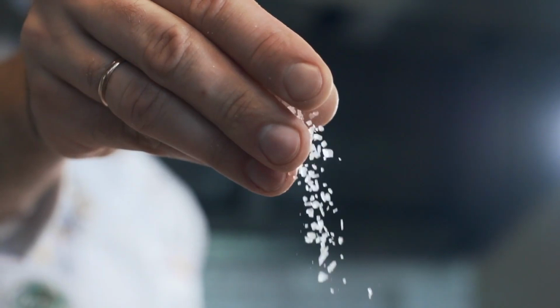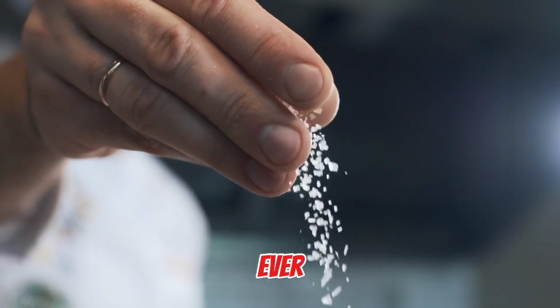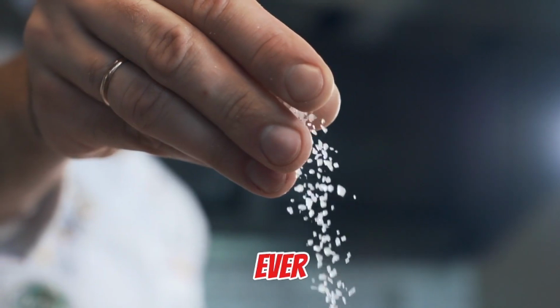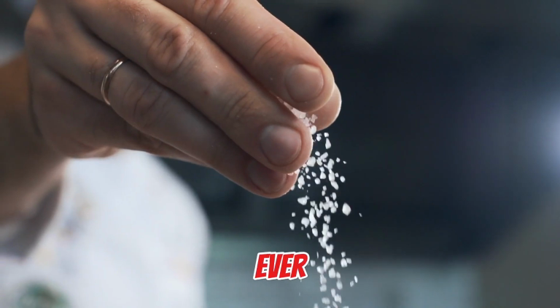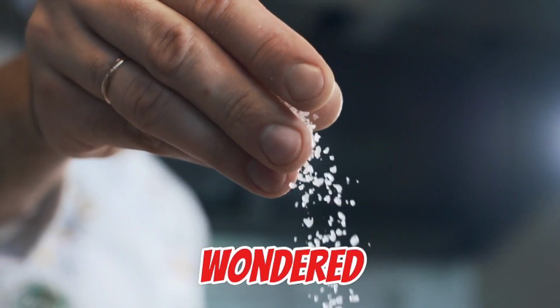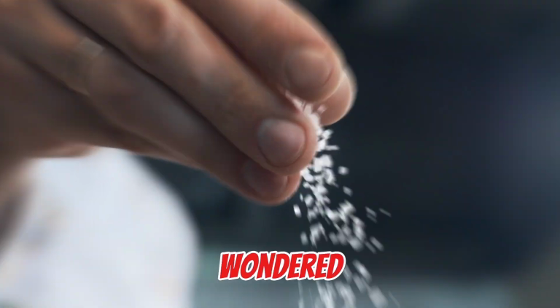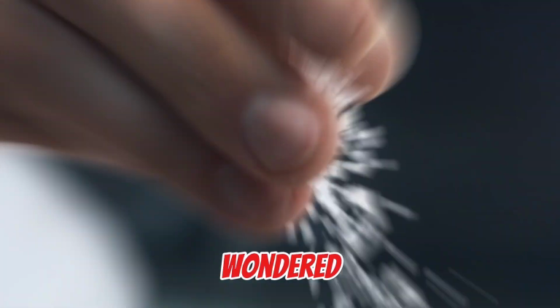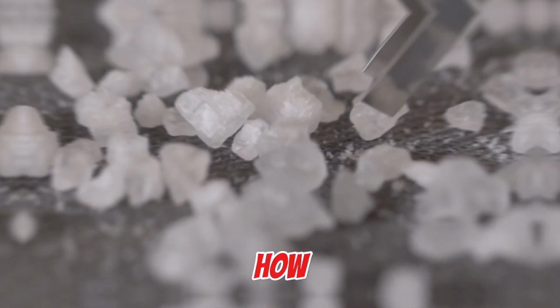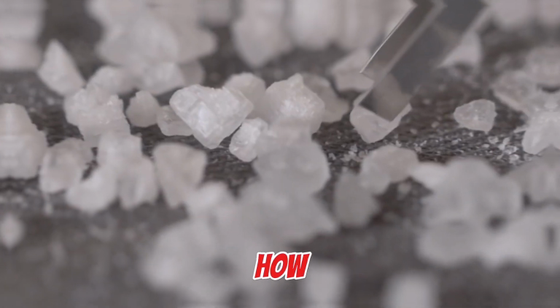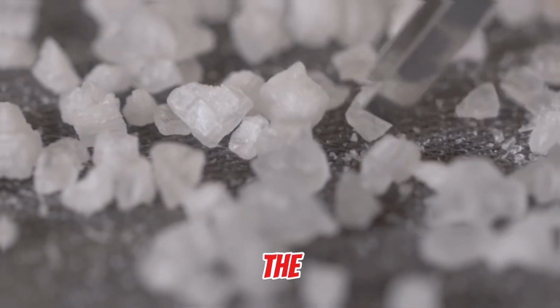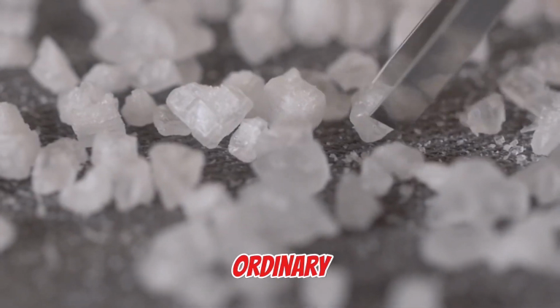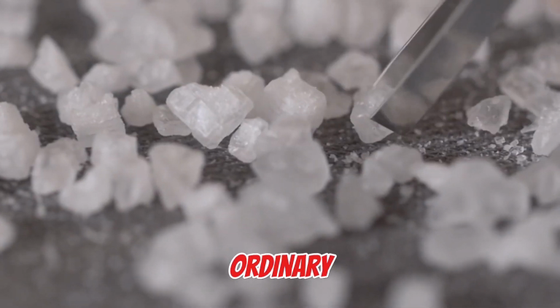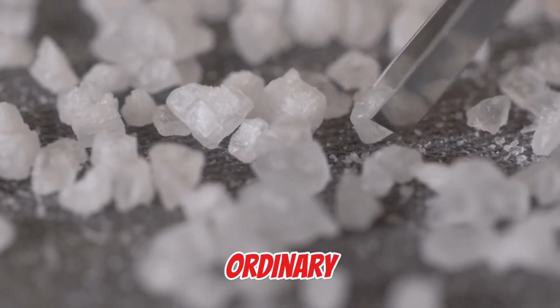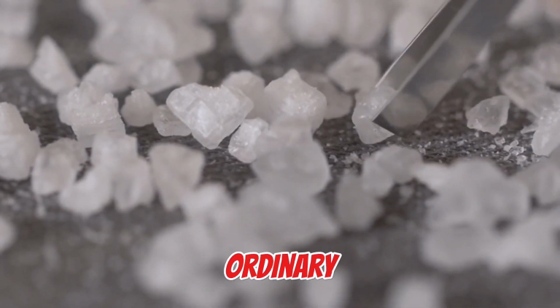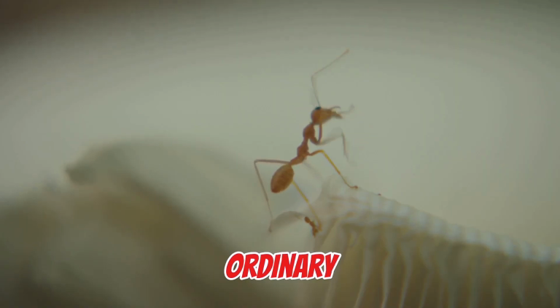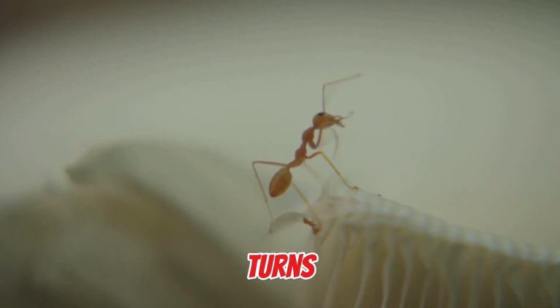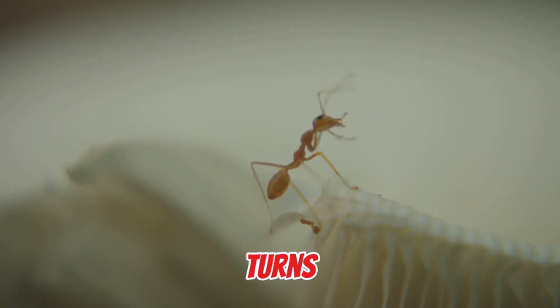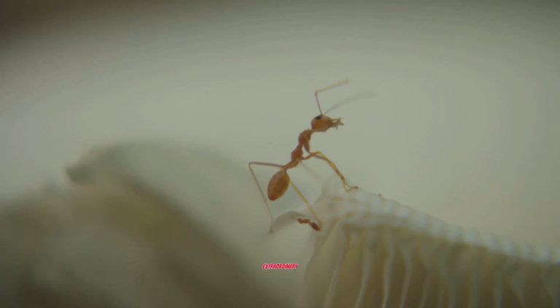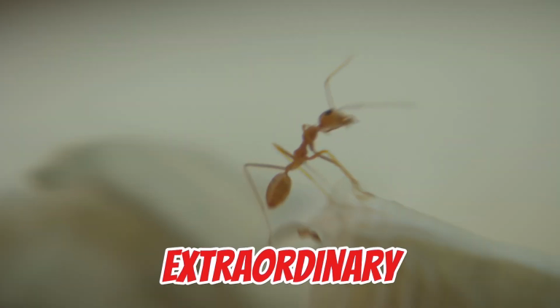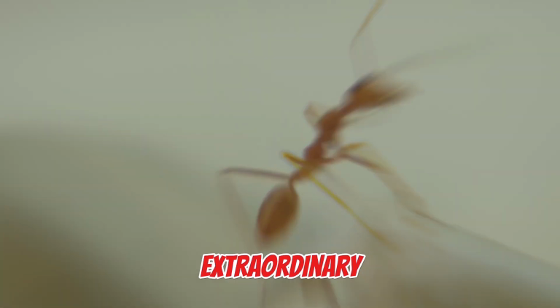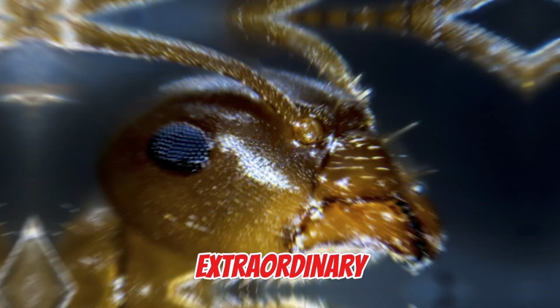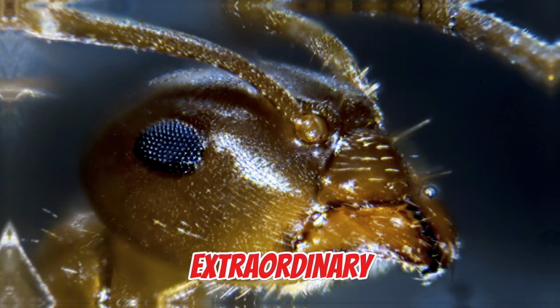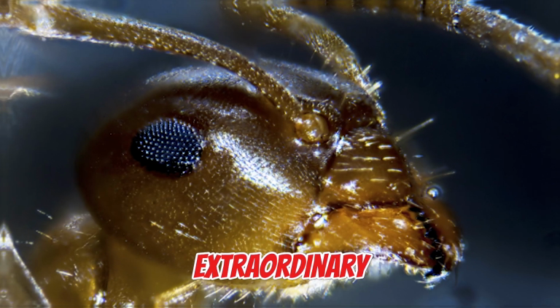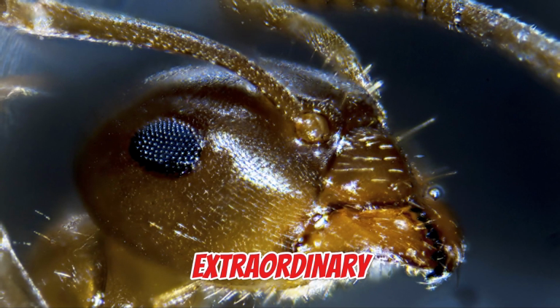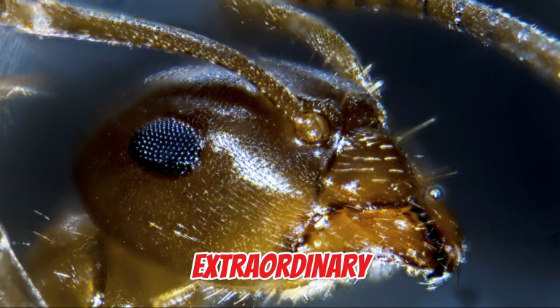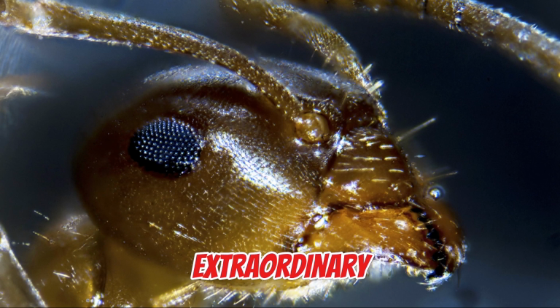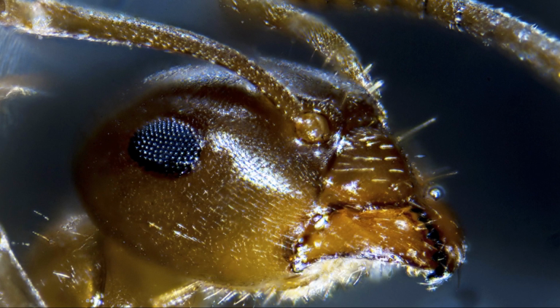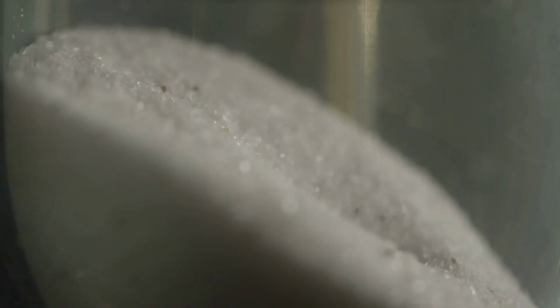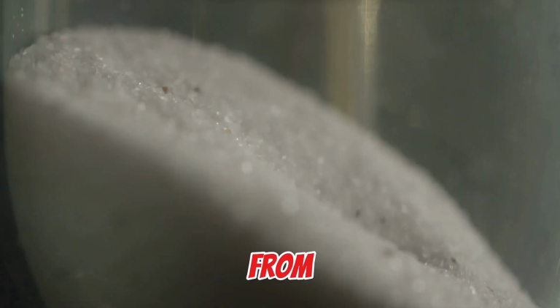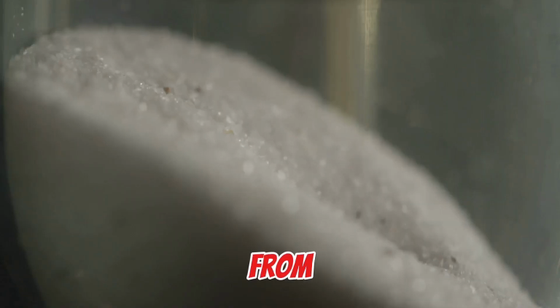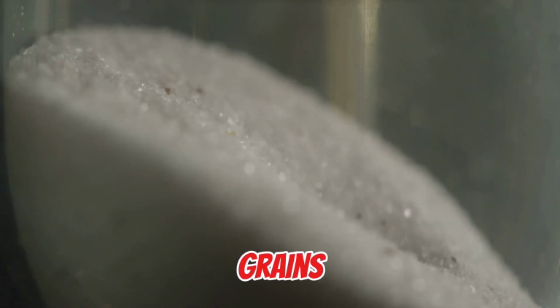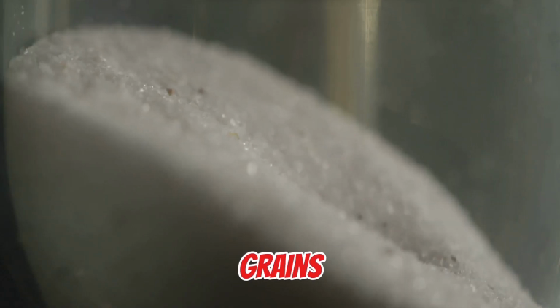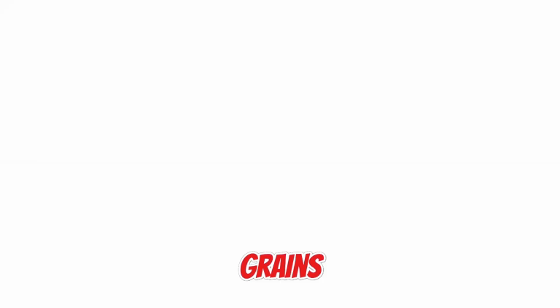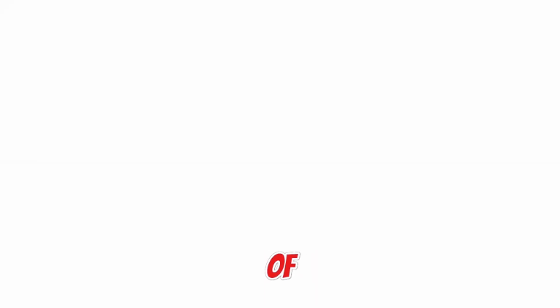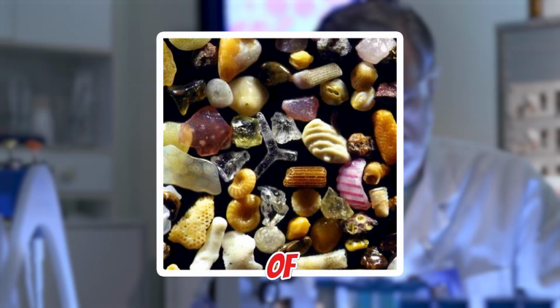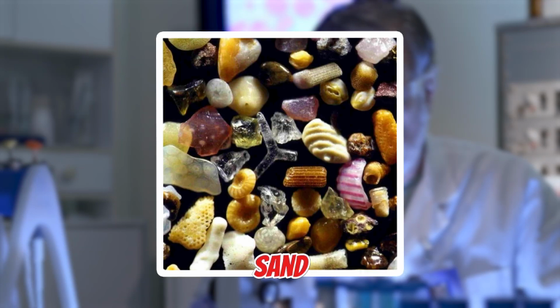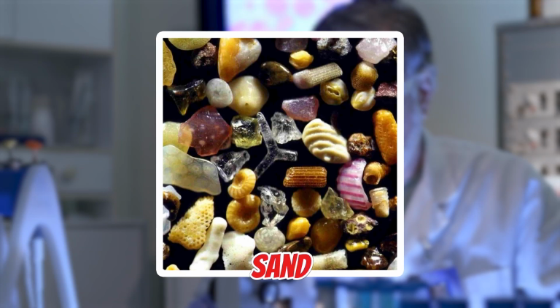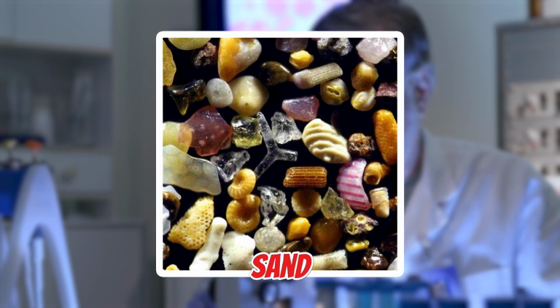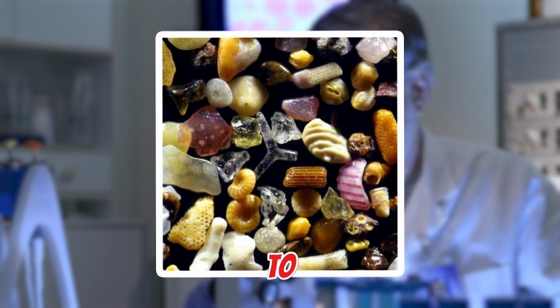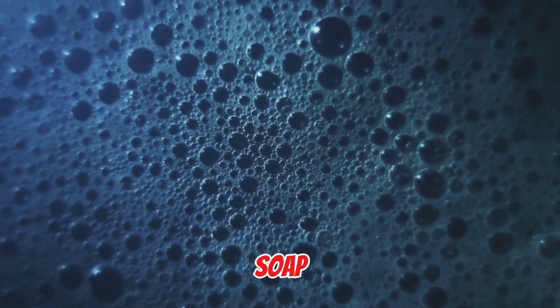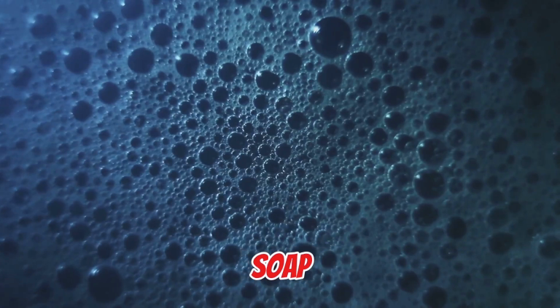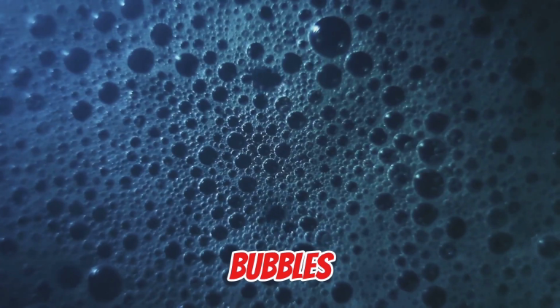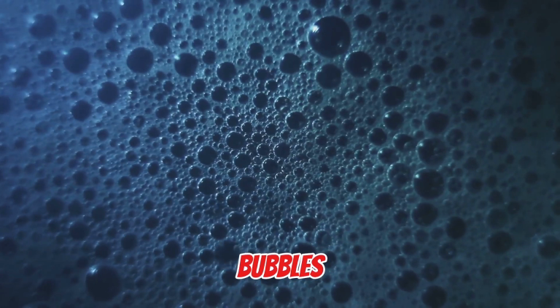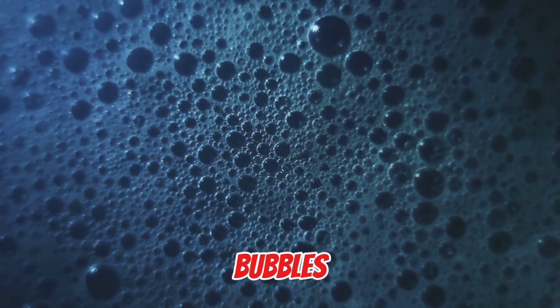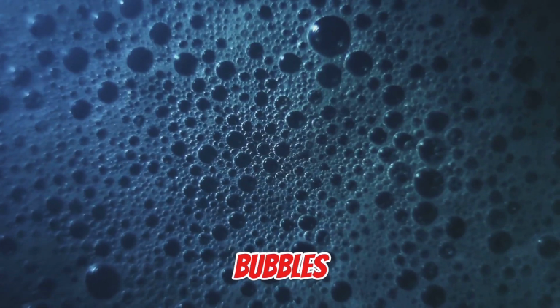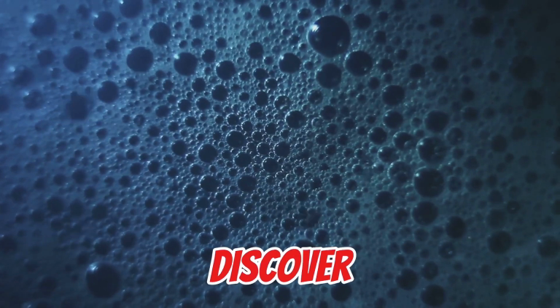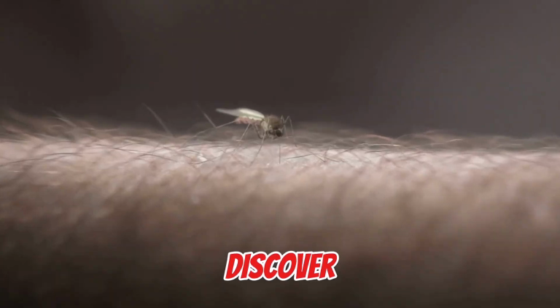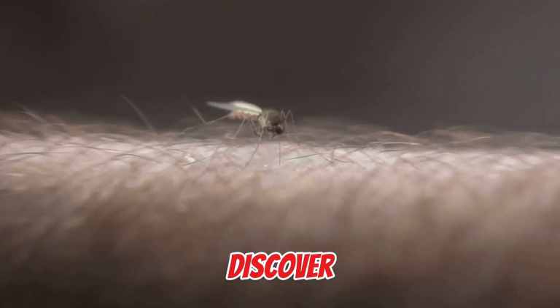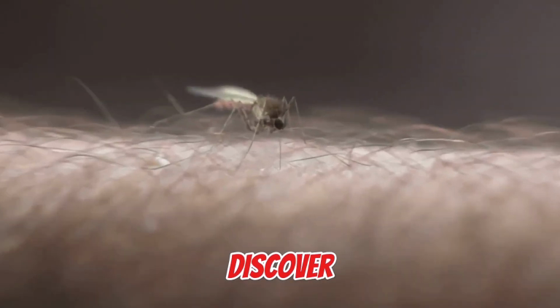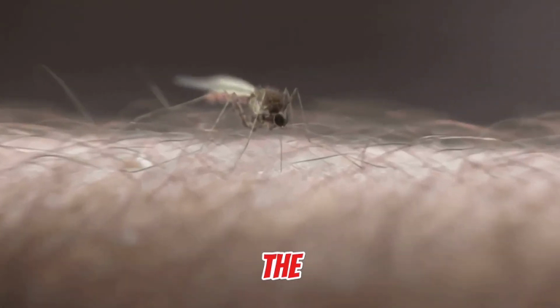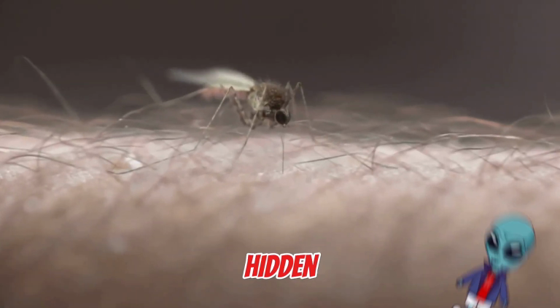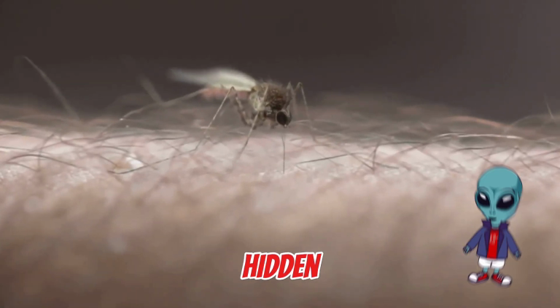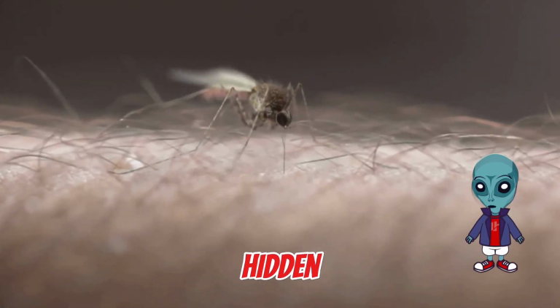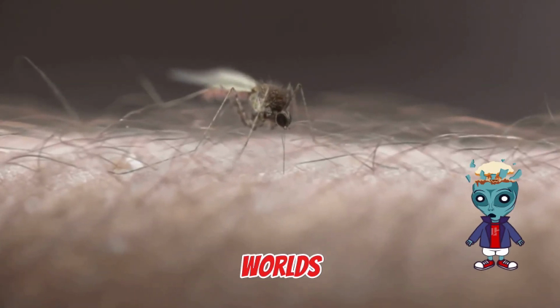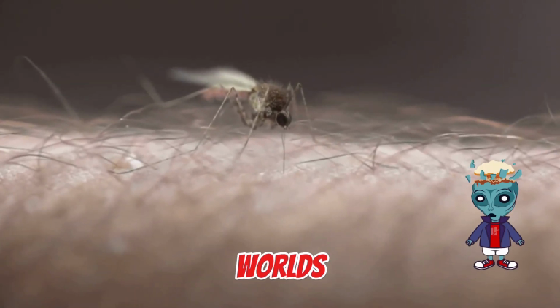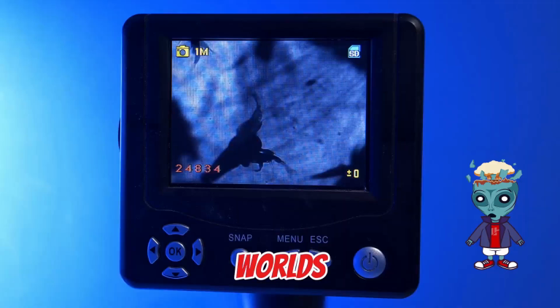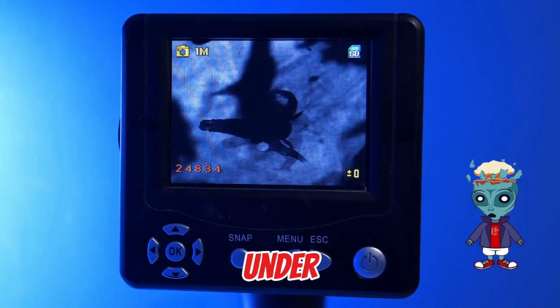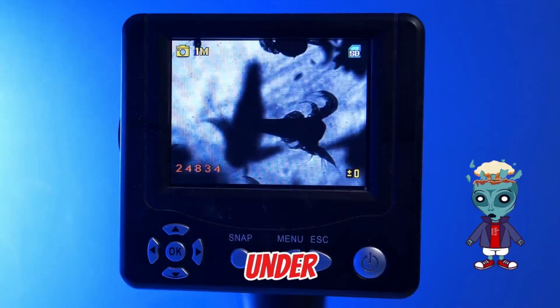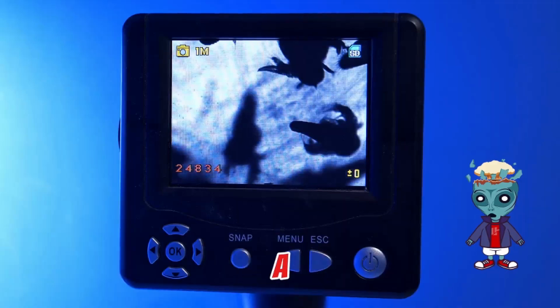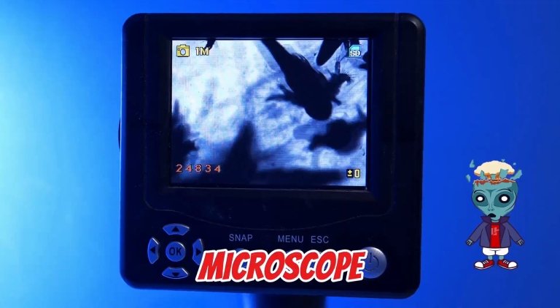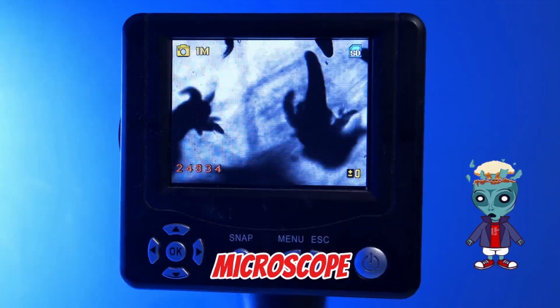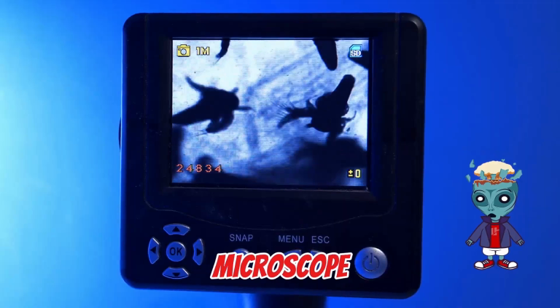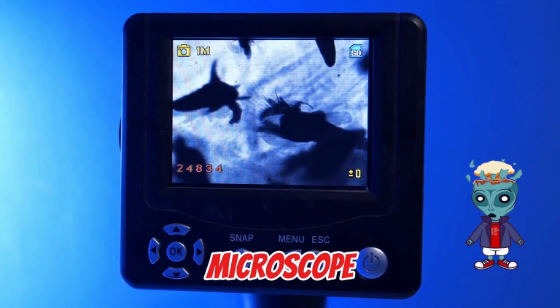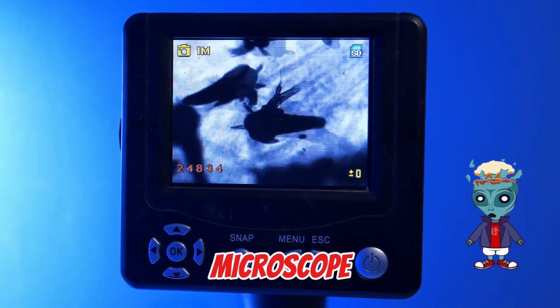Ever wondered how the ordinary turns extraordinary? From grains of sand to soap bubbles, discover the hidden worlds under a microscope.